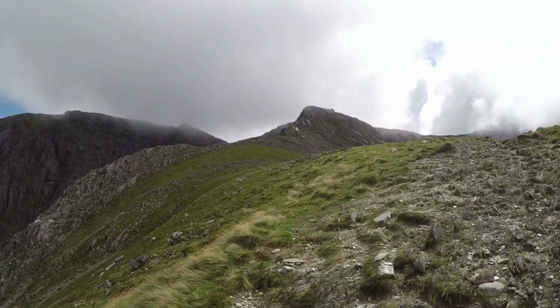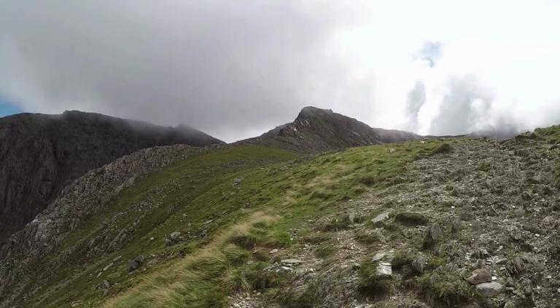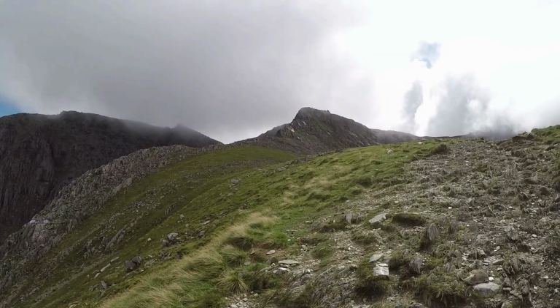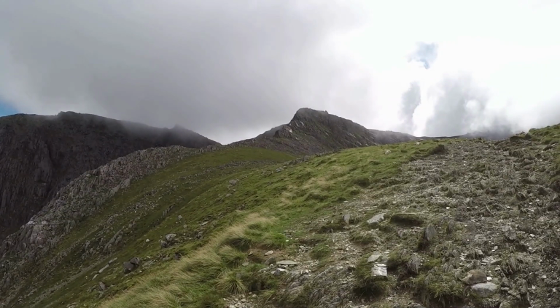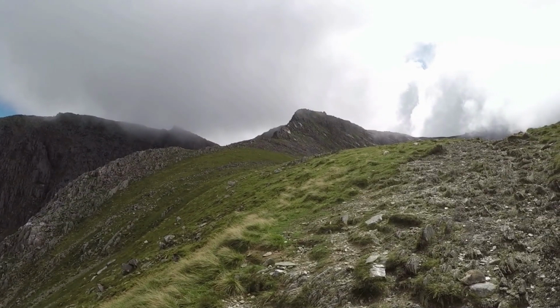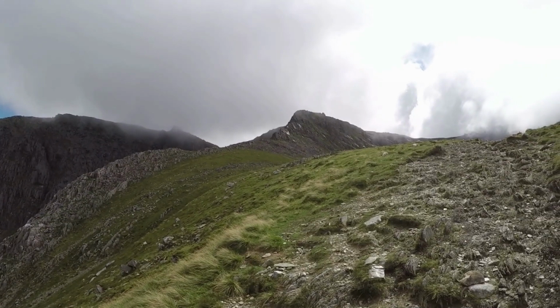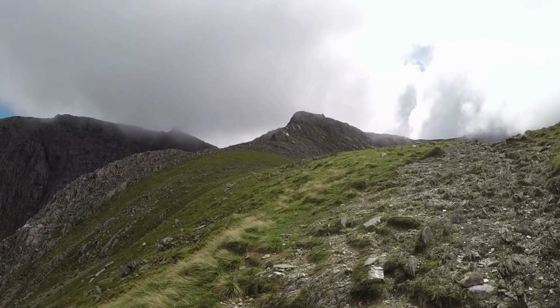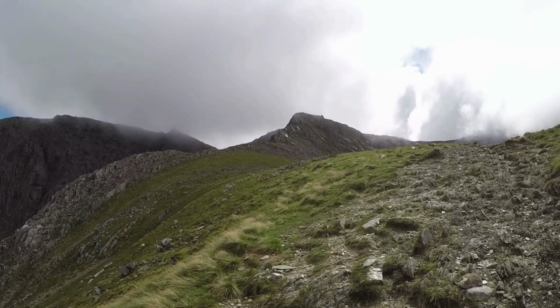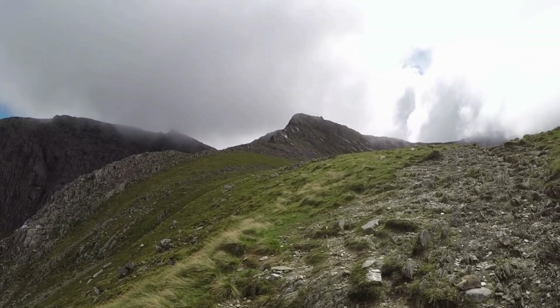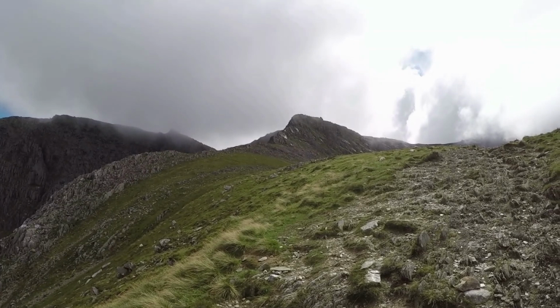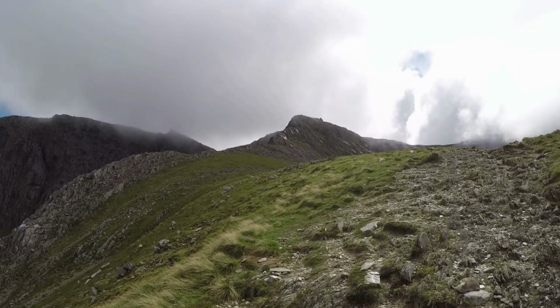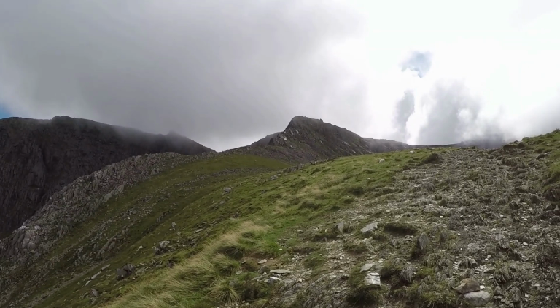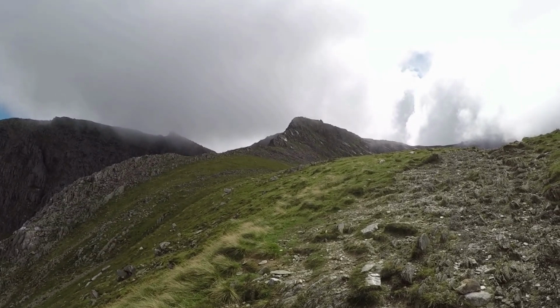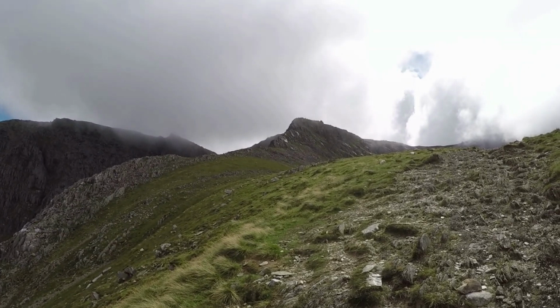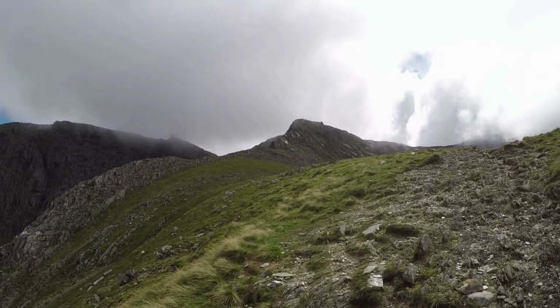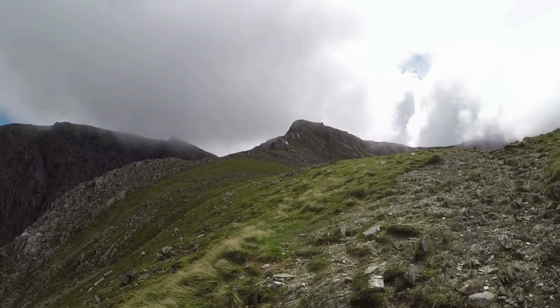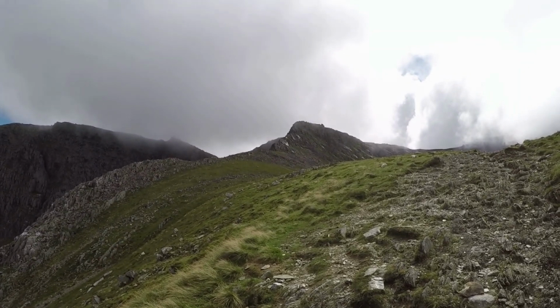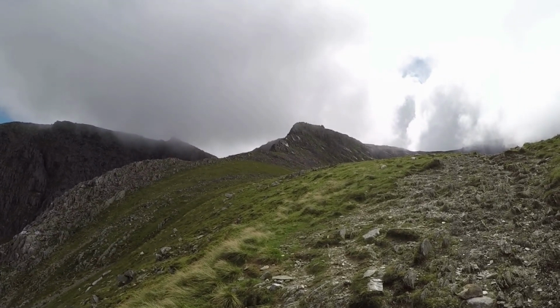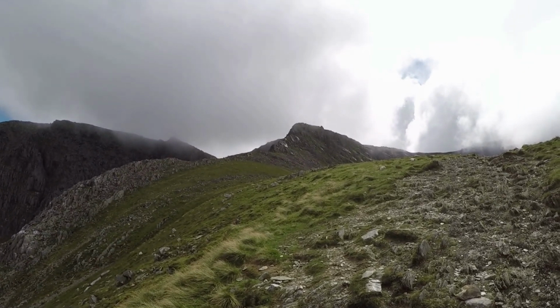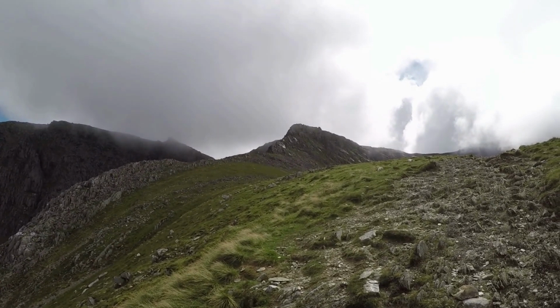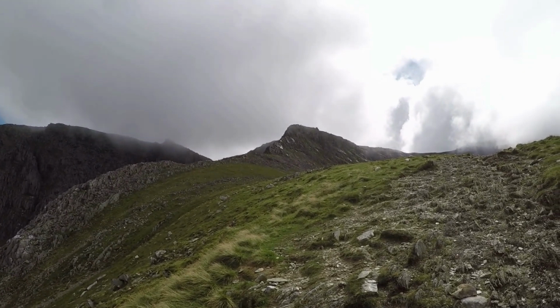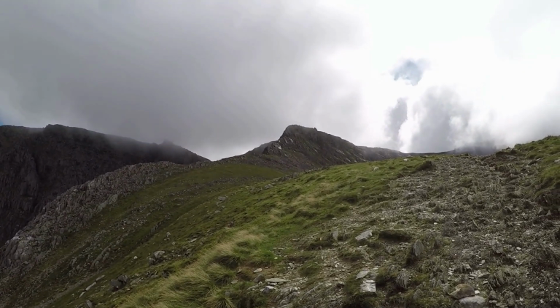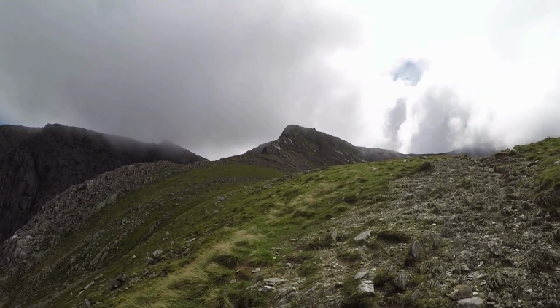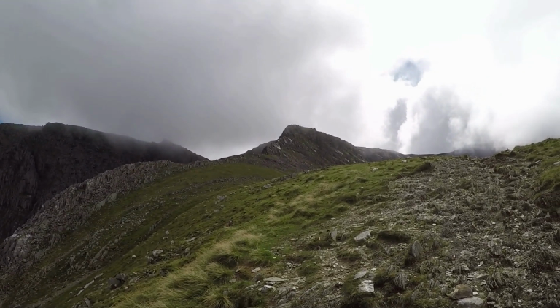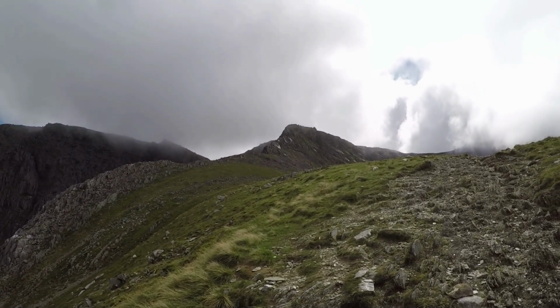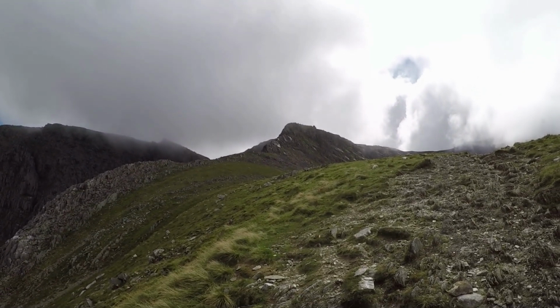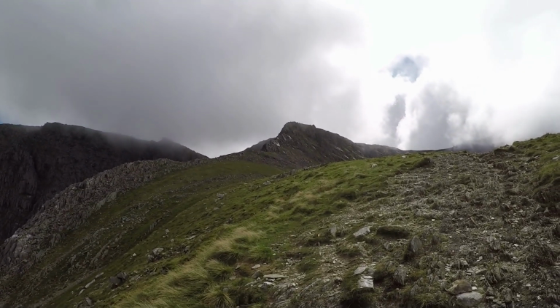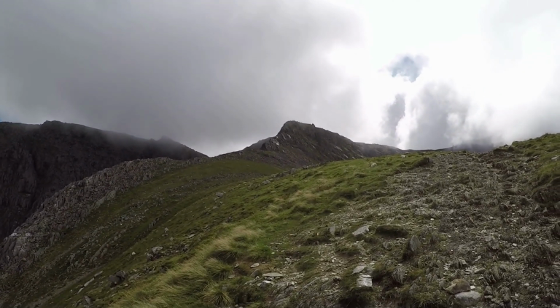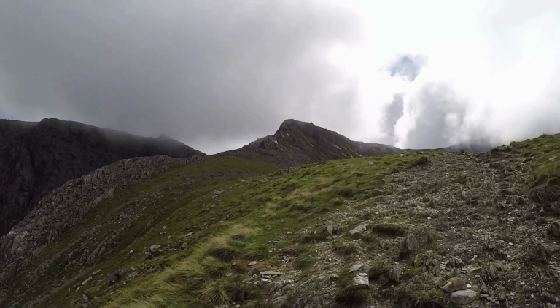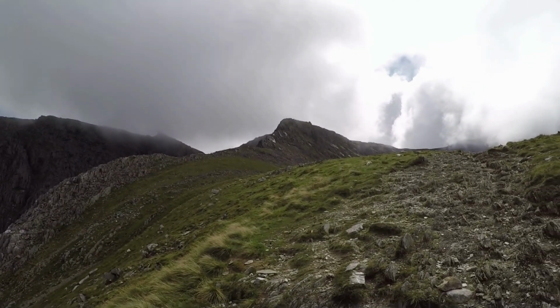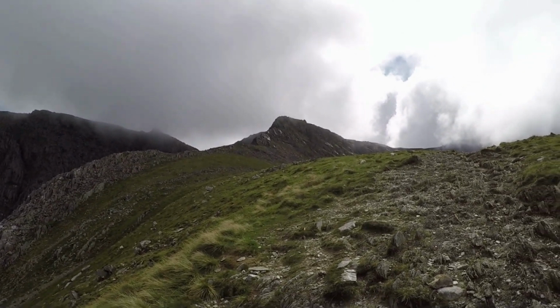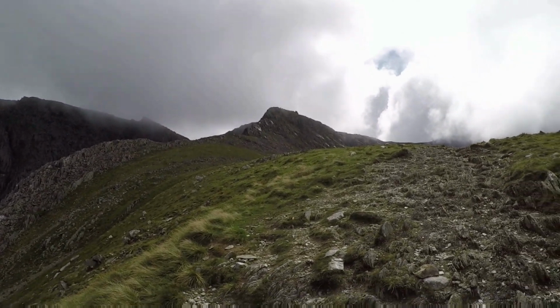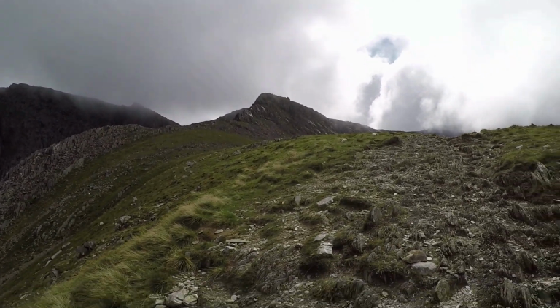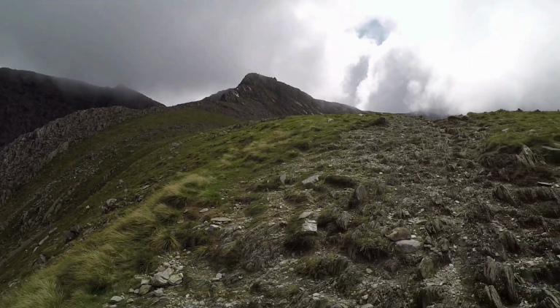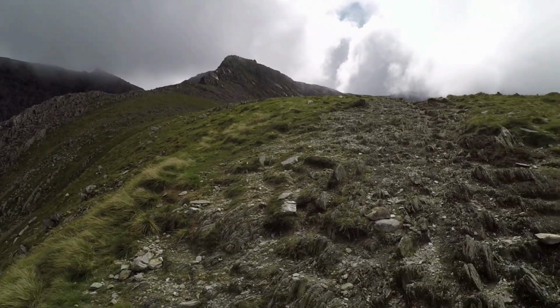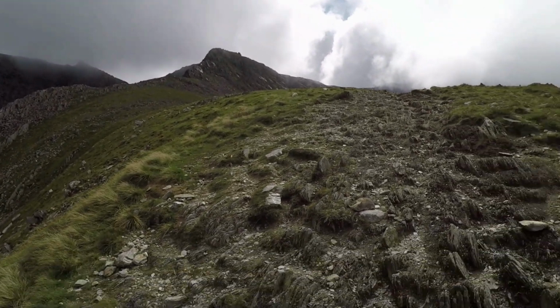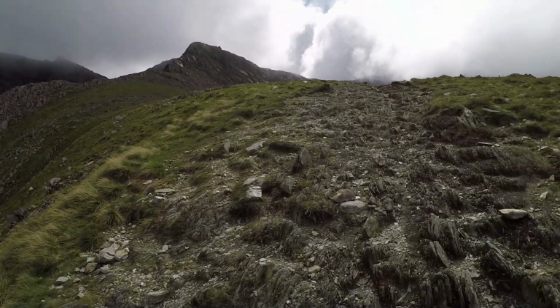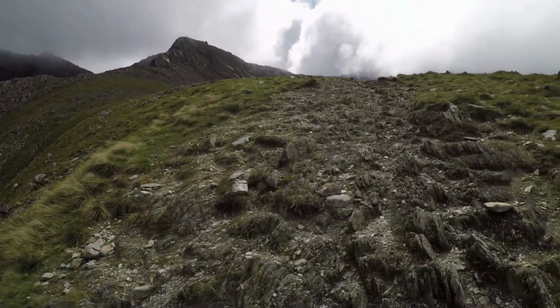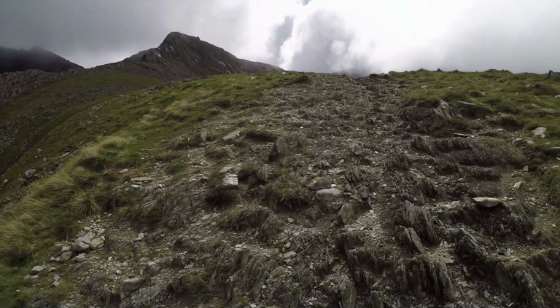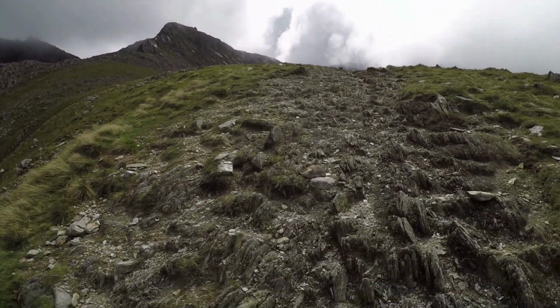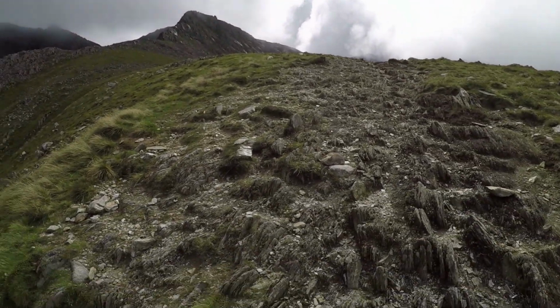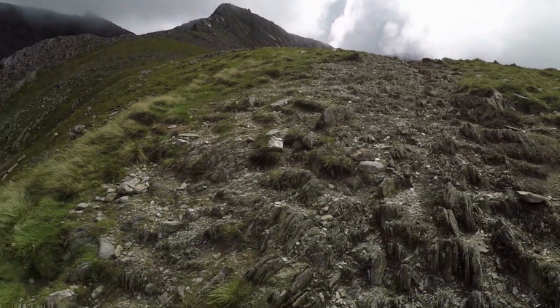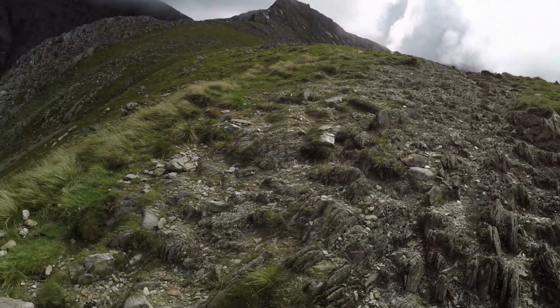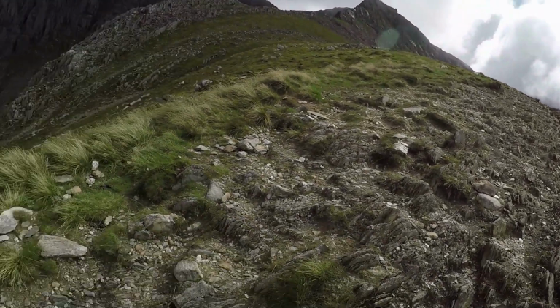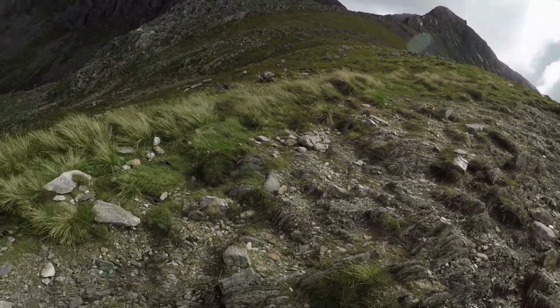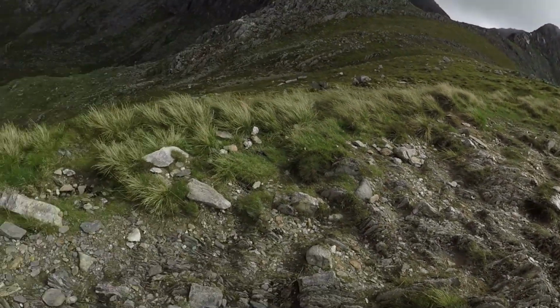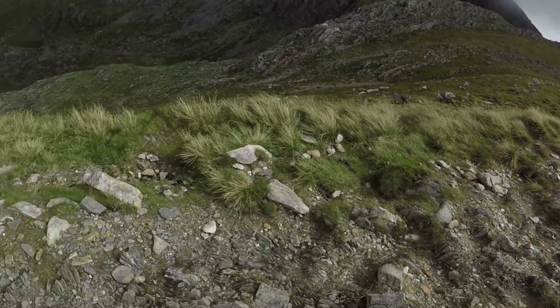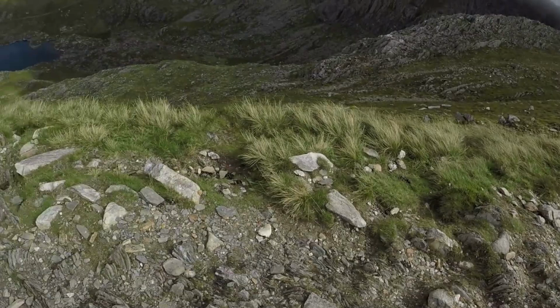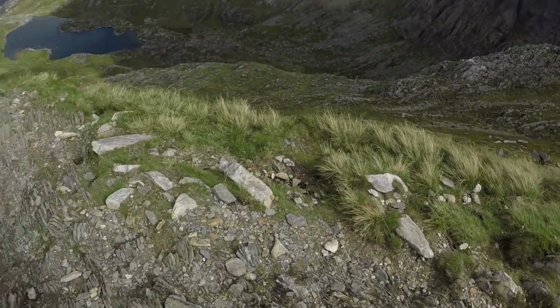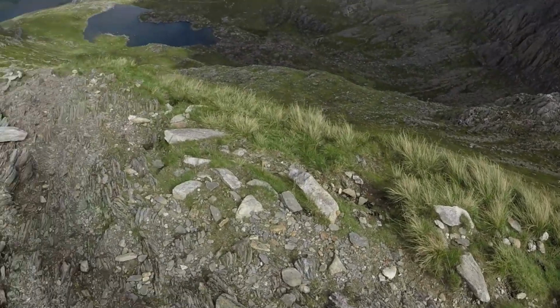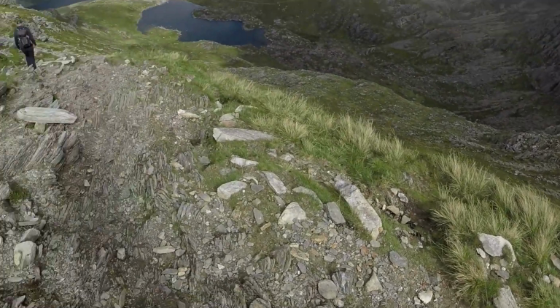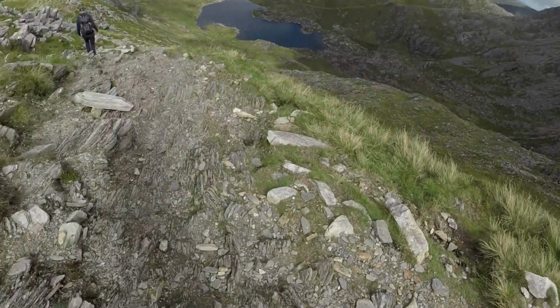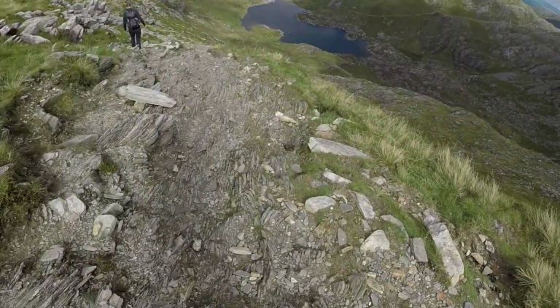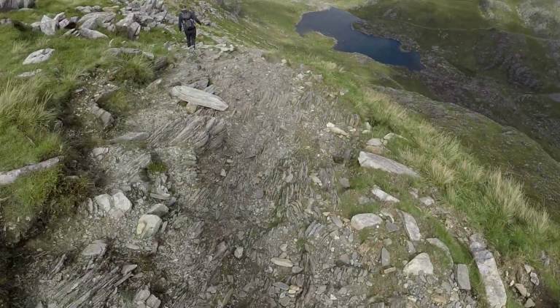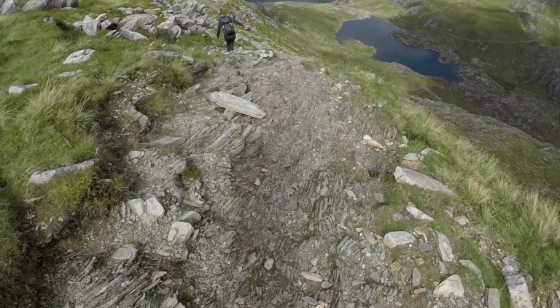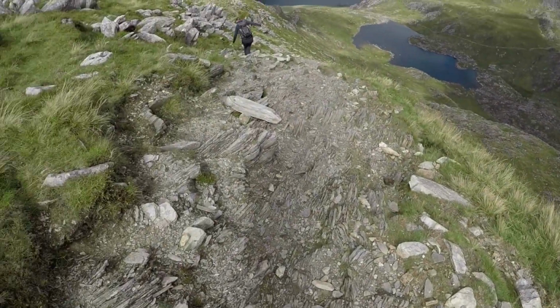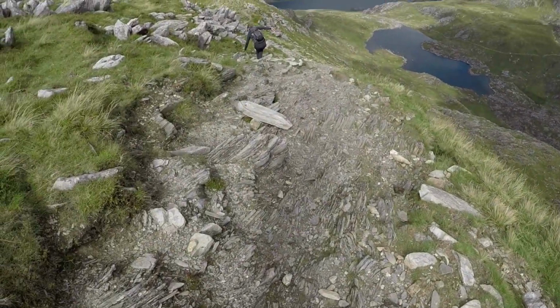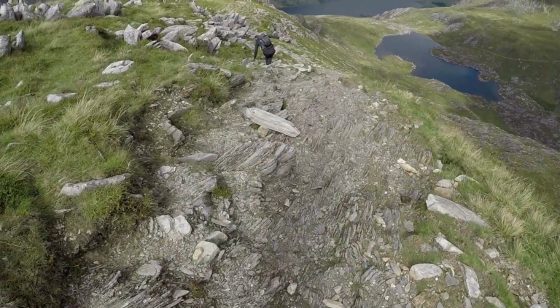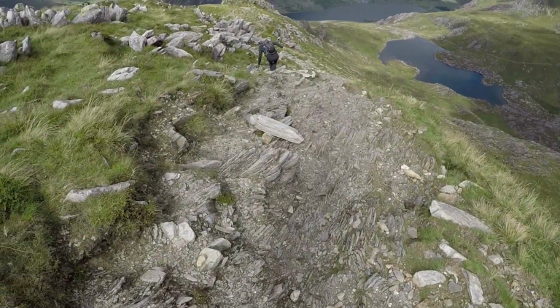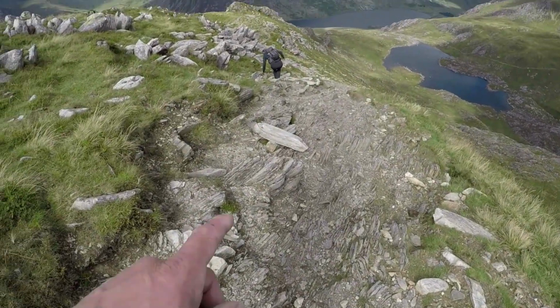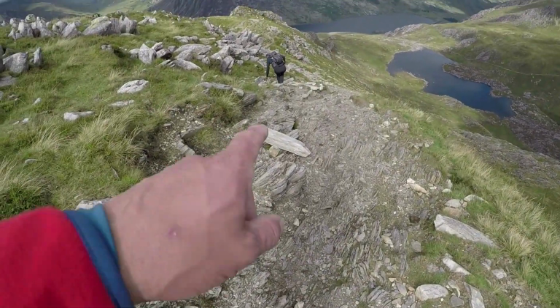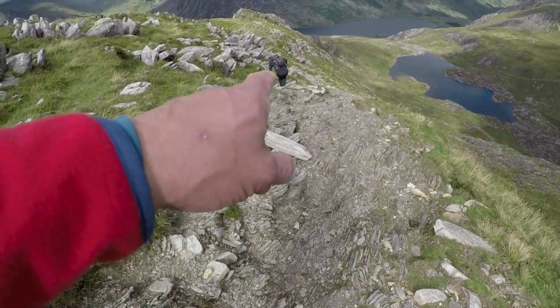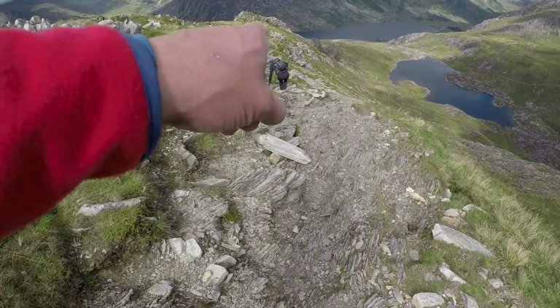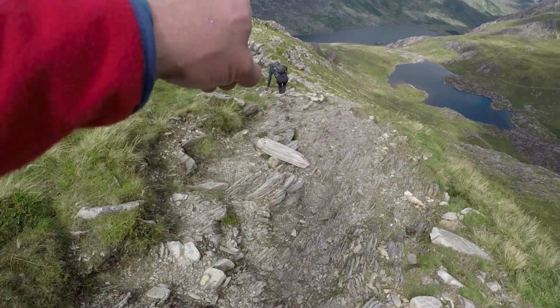Standing from below, the ridge looks pretty impressive. And I hope you can see why this ridge is one of my favourites.